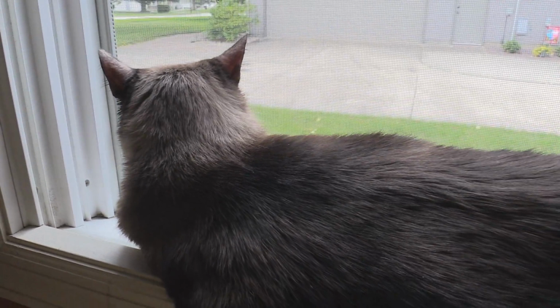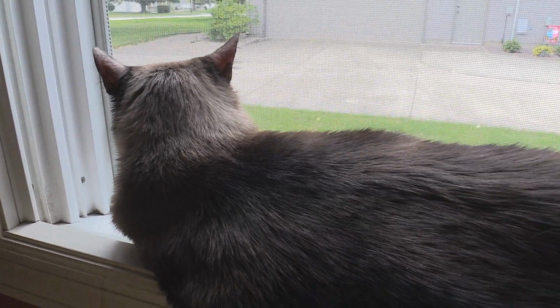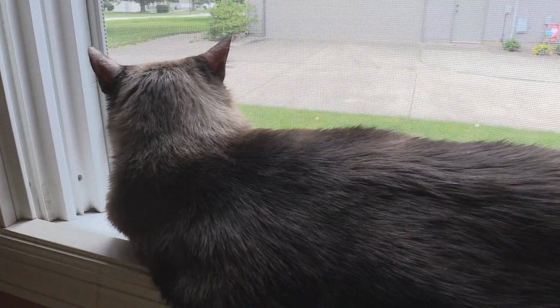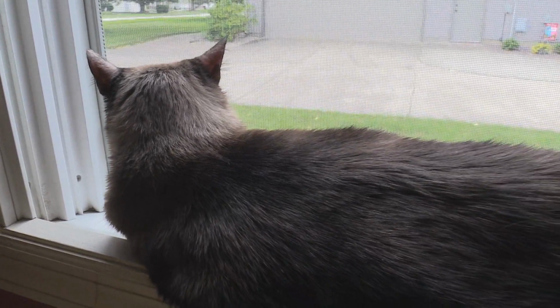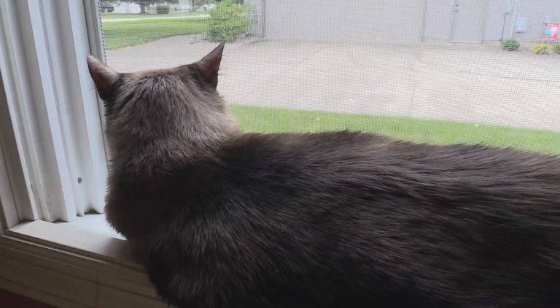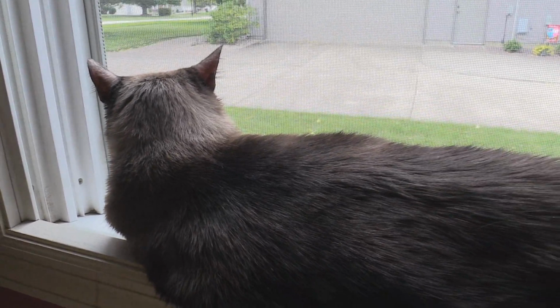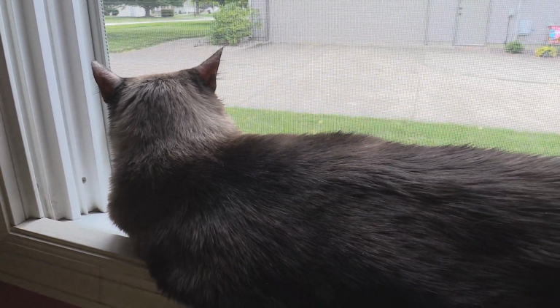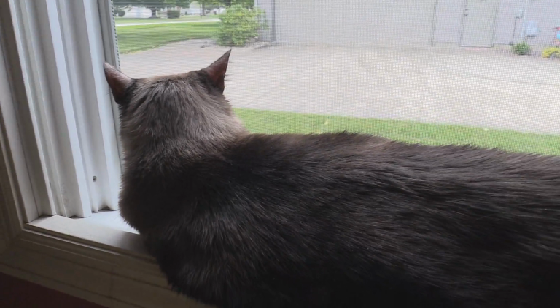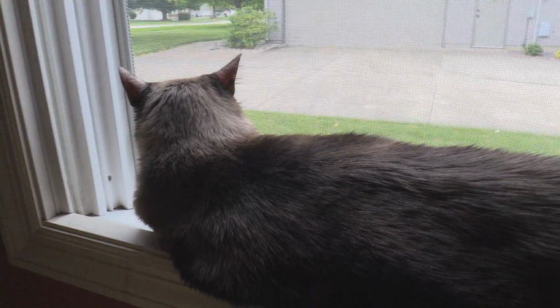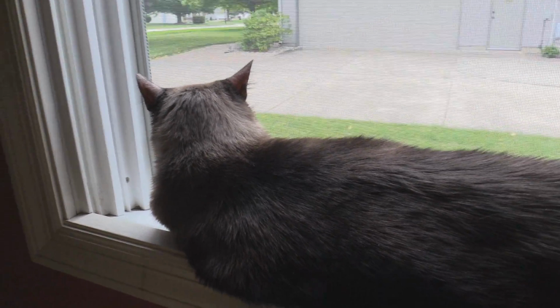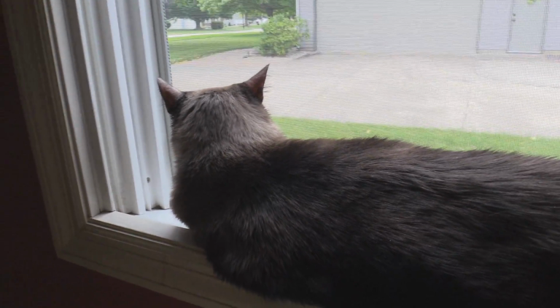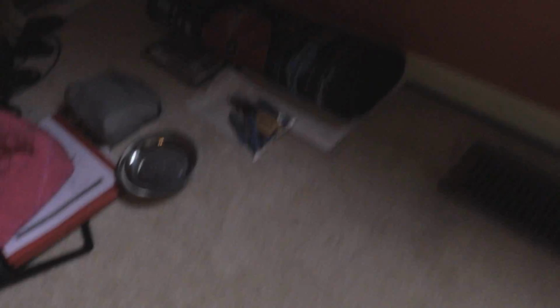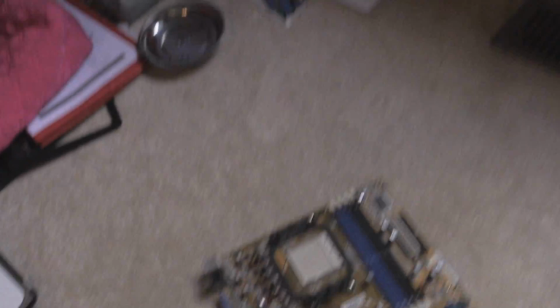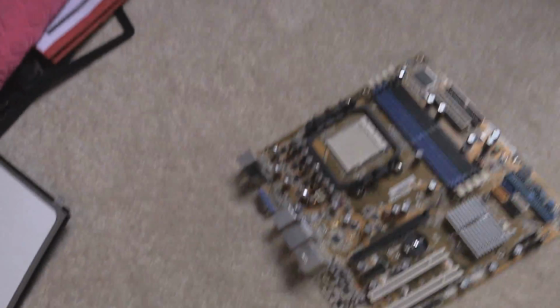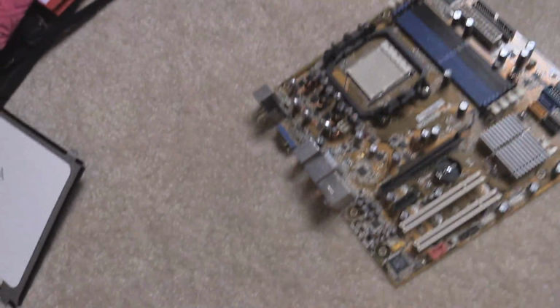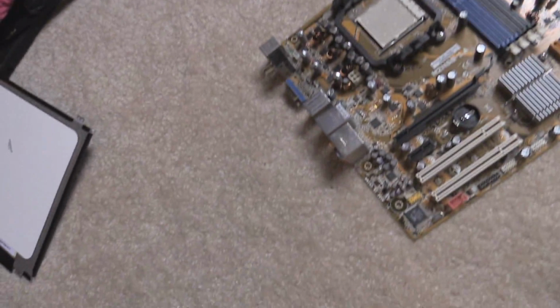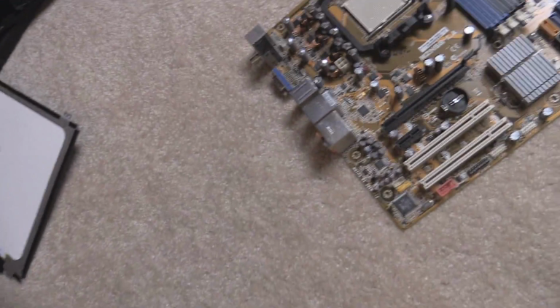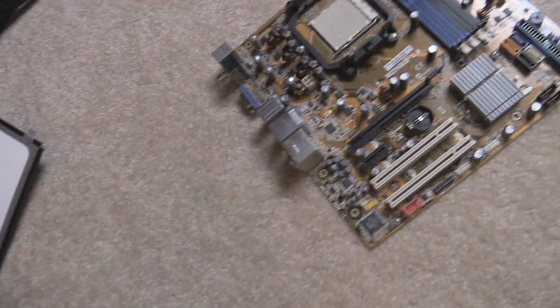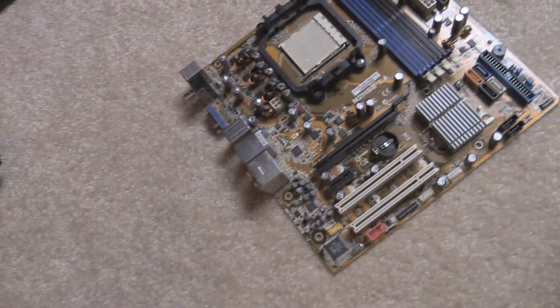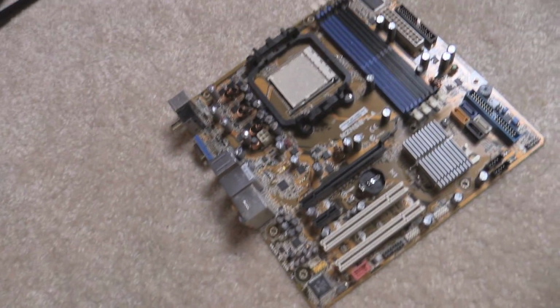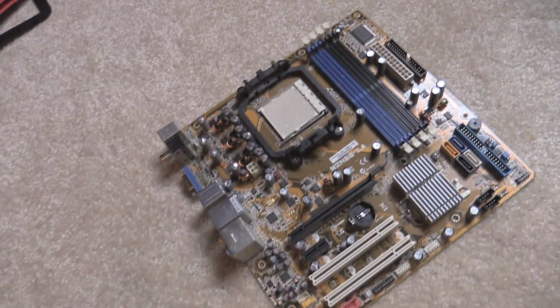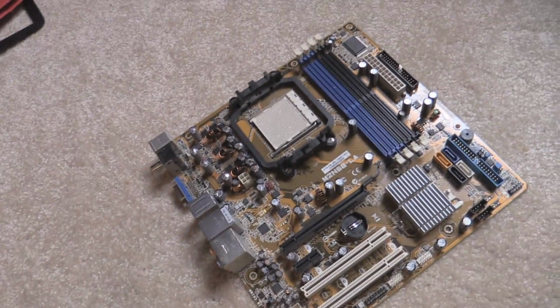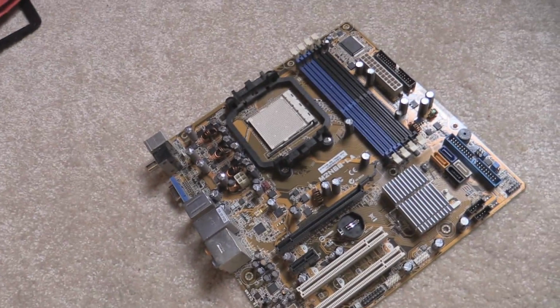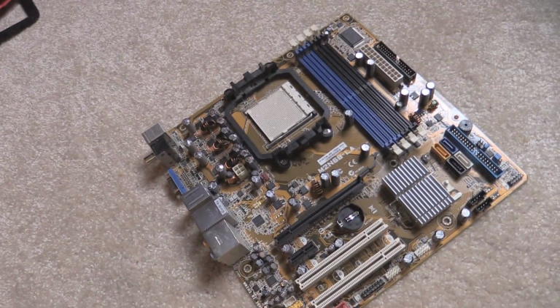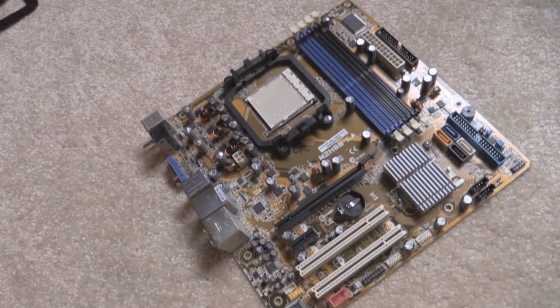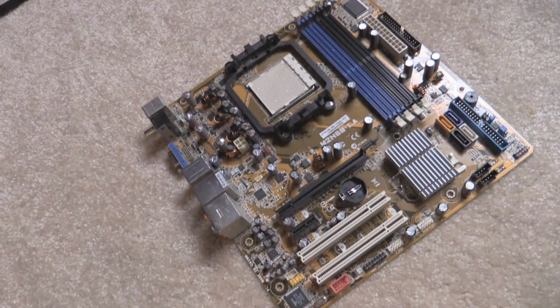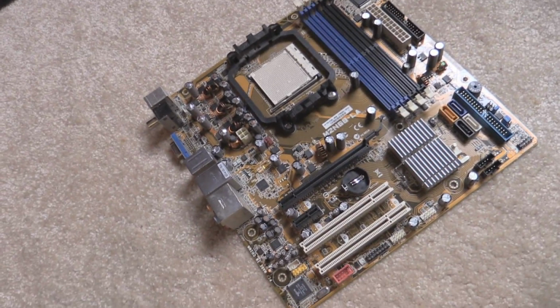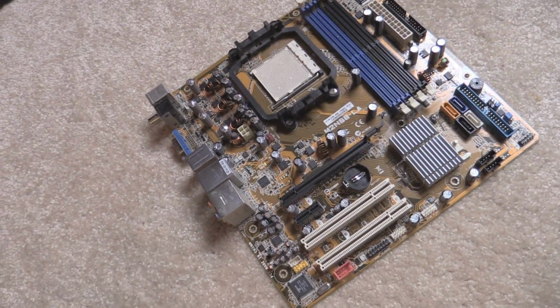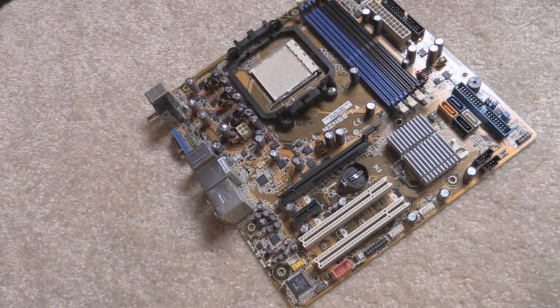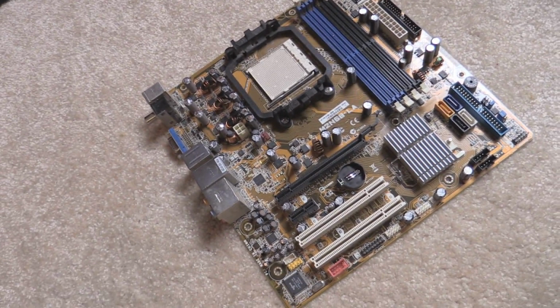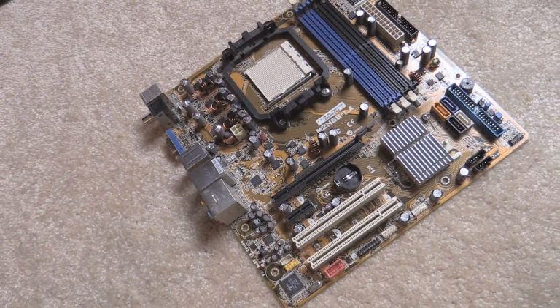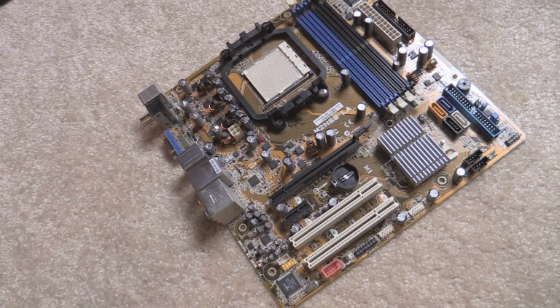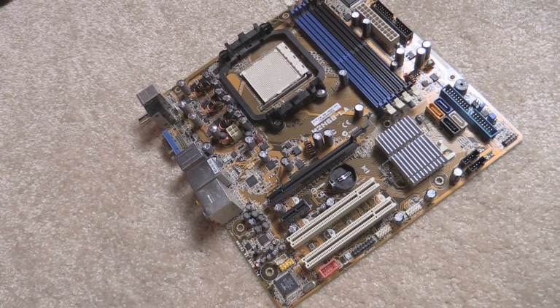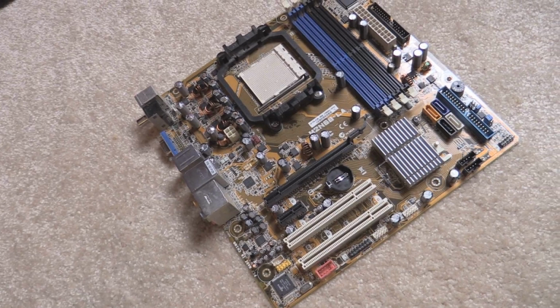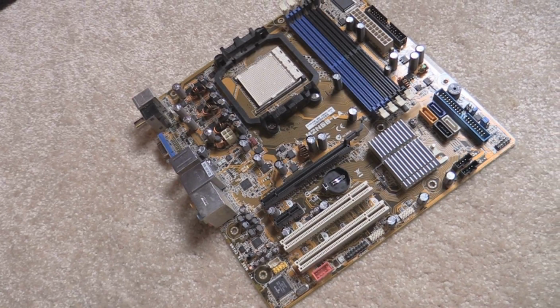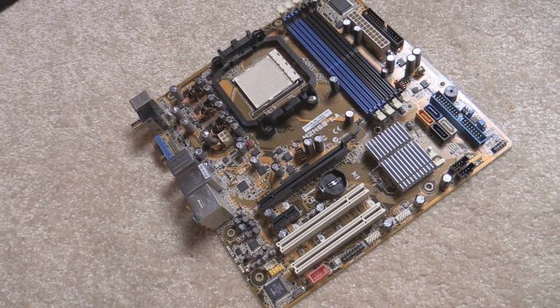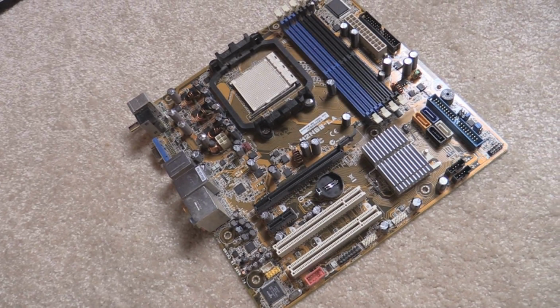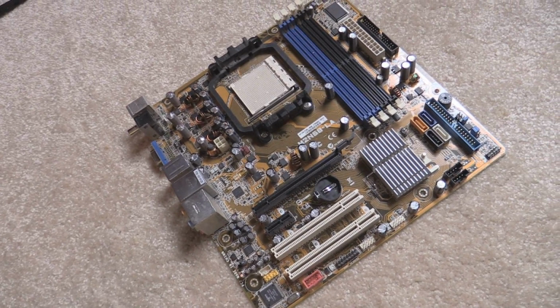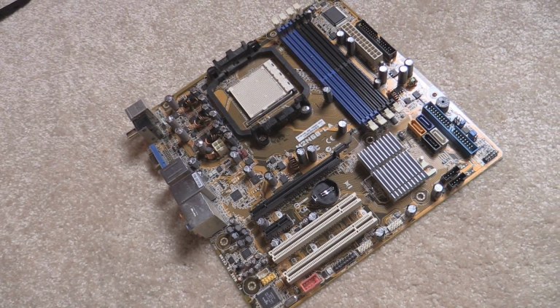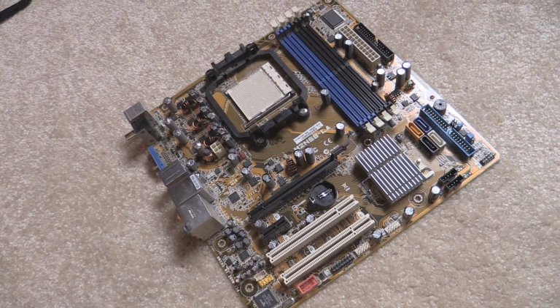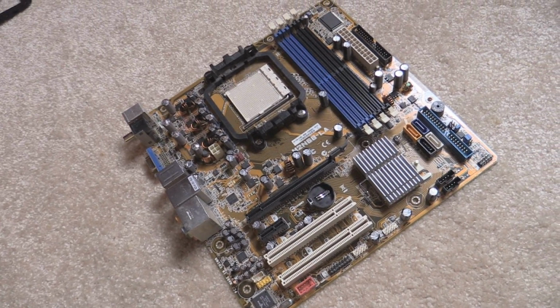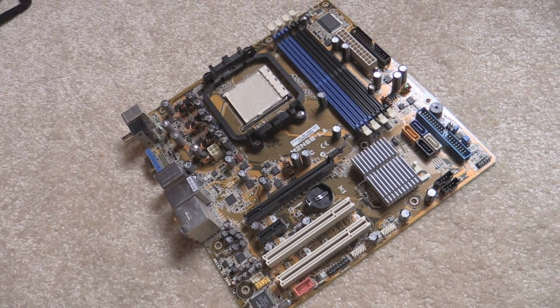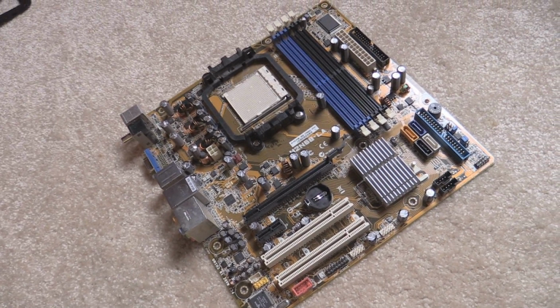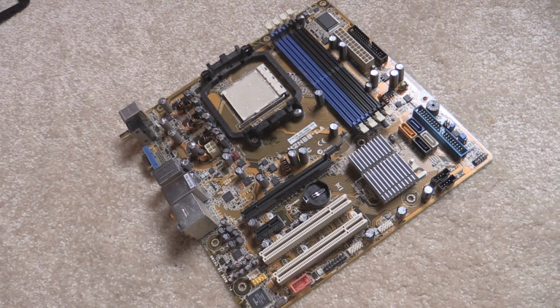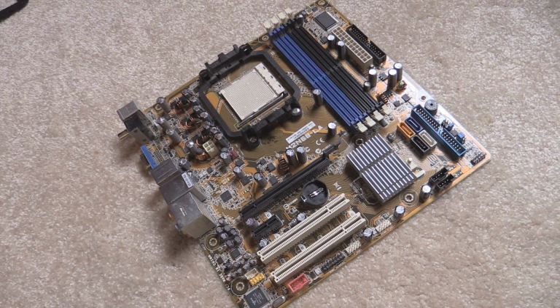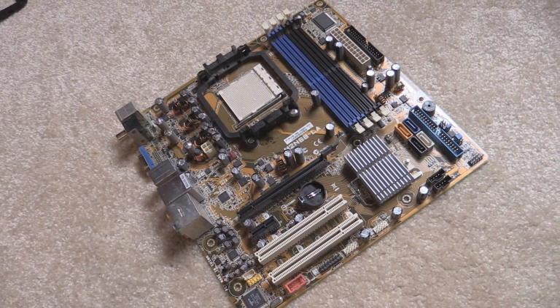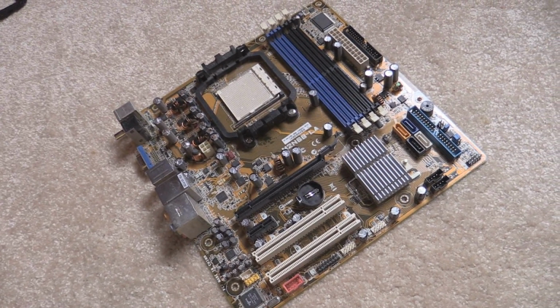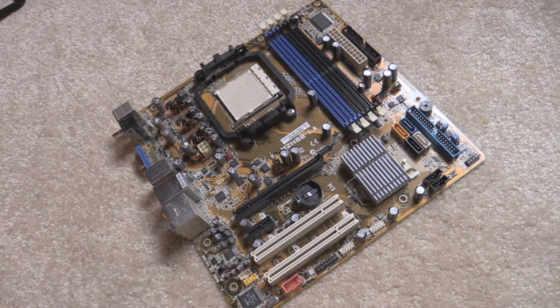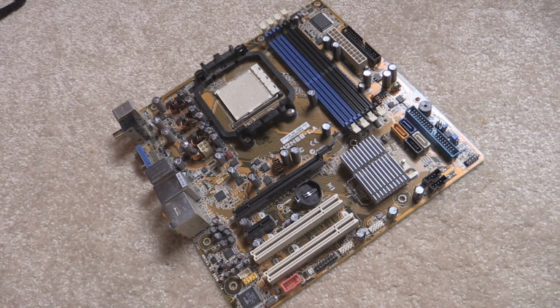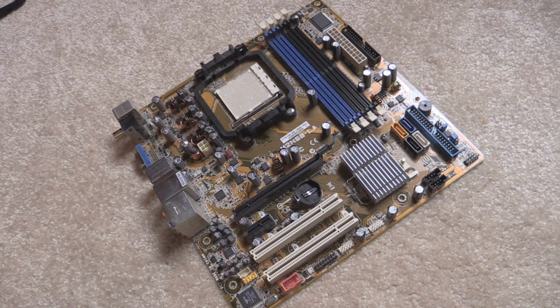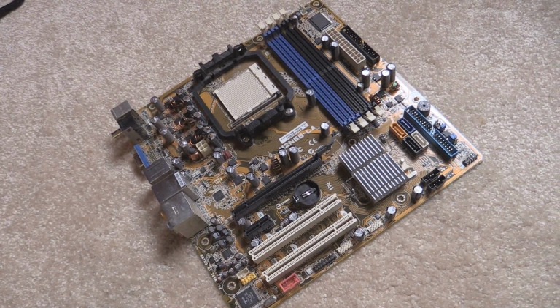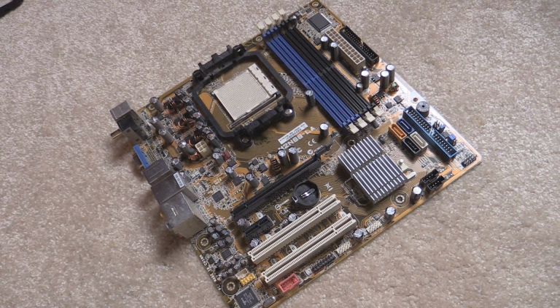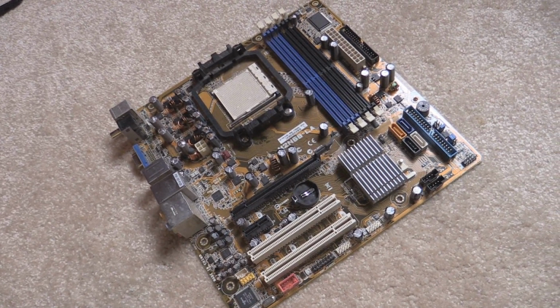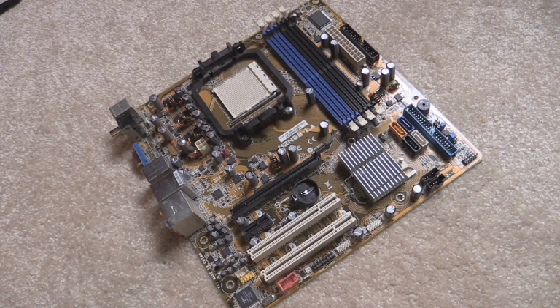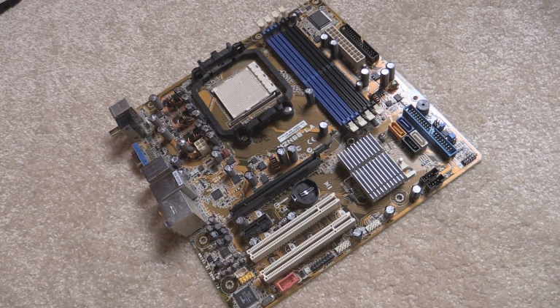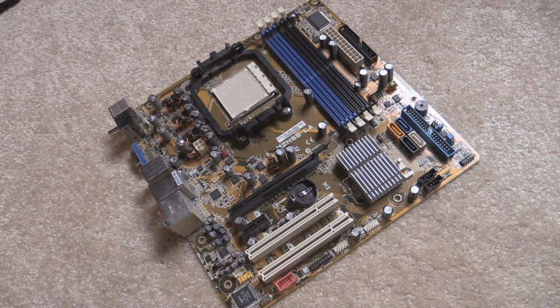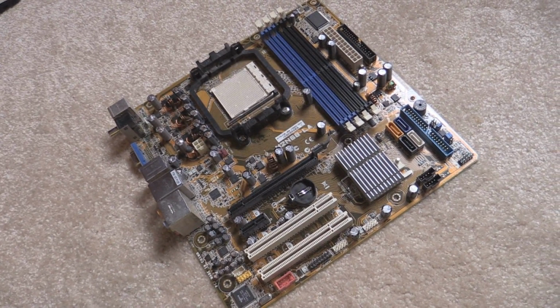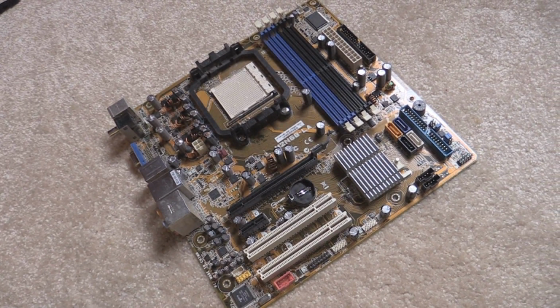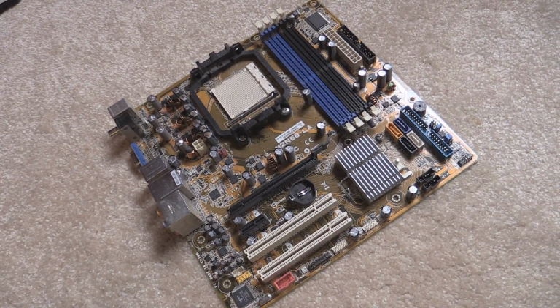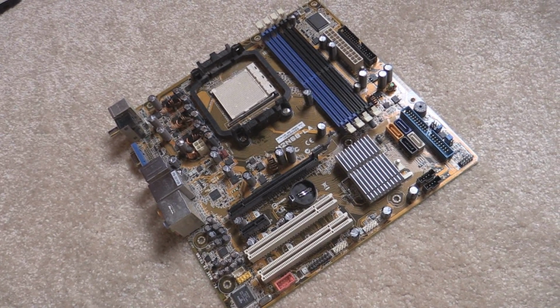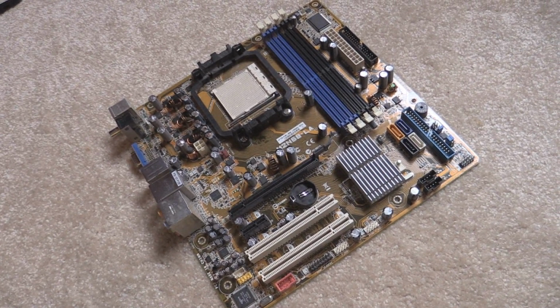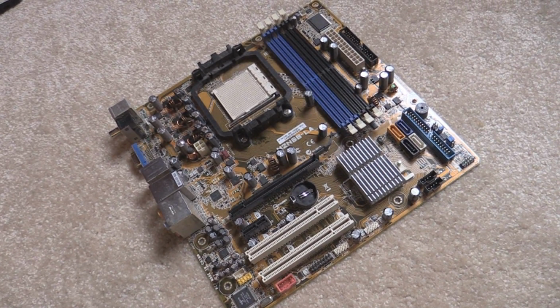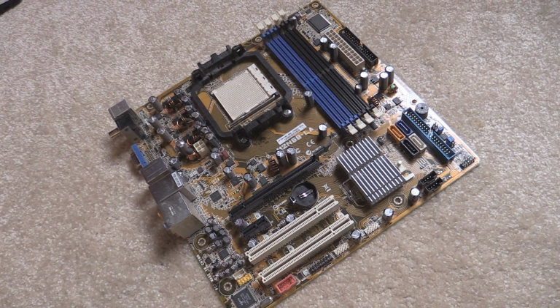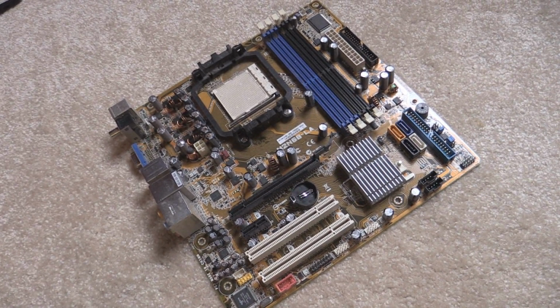Today I'm going to talk about this motherboard over here. I actually looked really closely at it and found something pretty interesting.